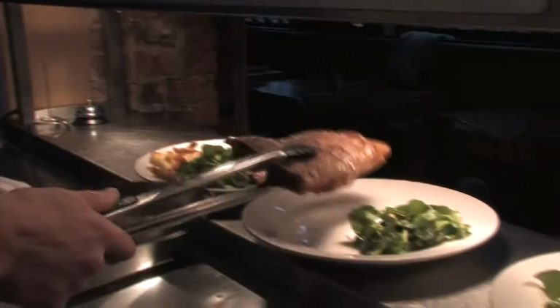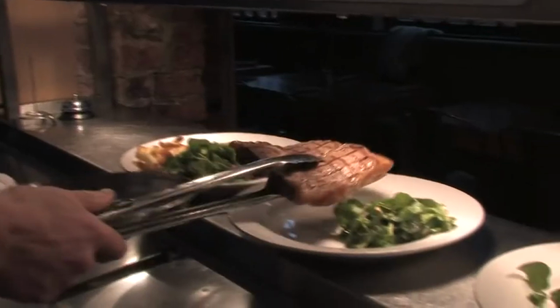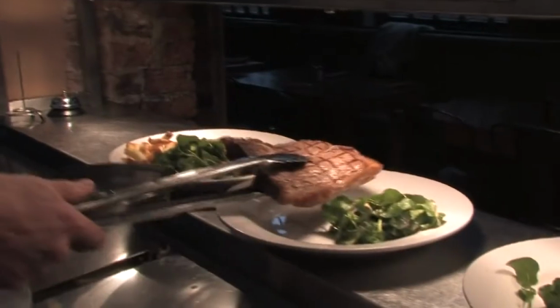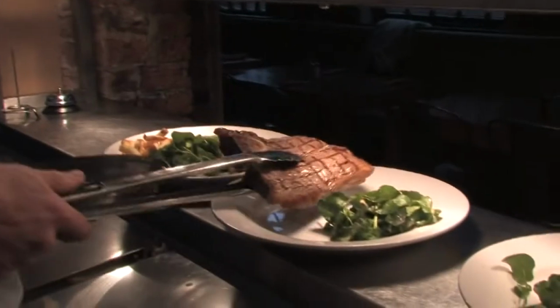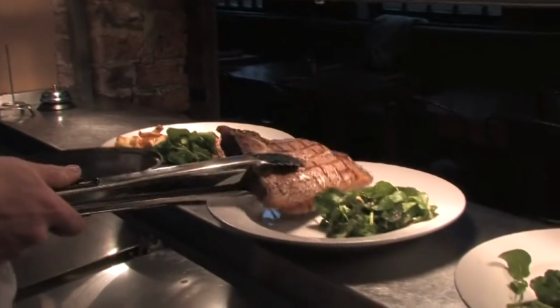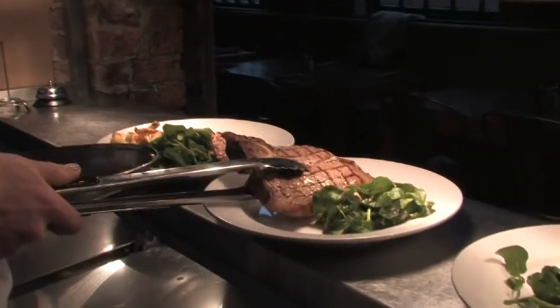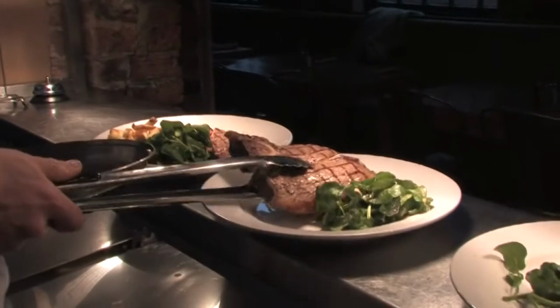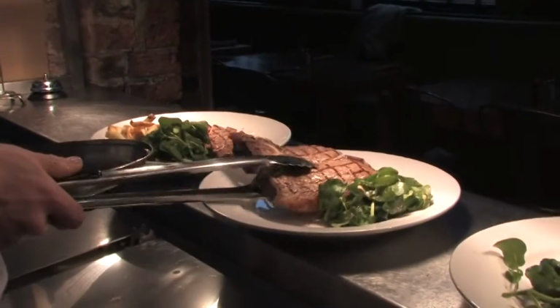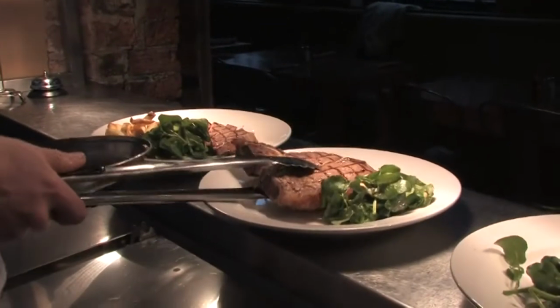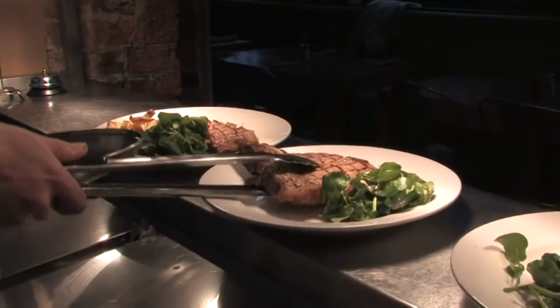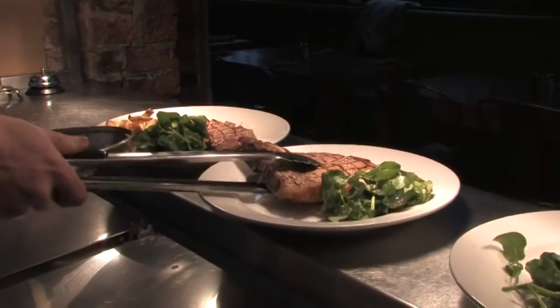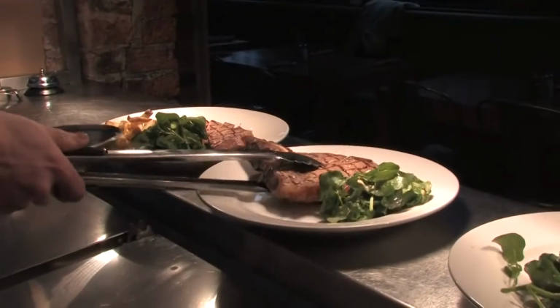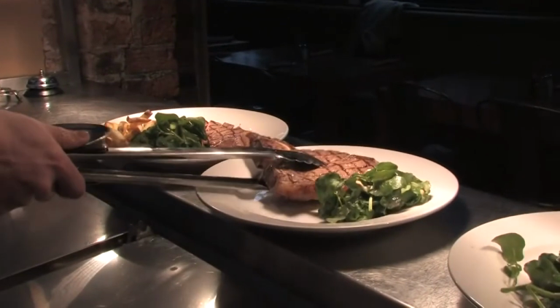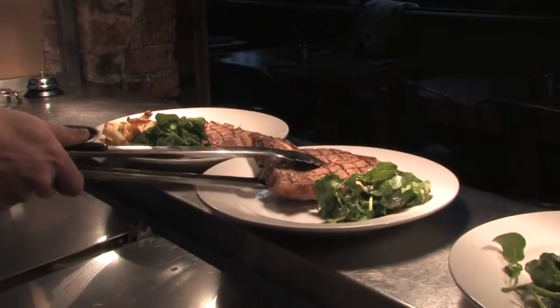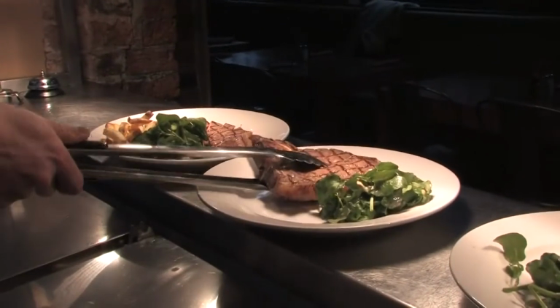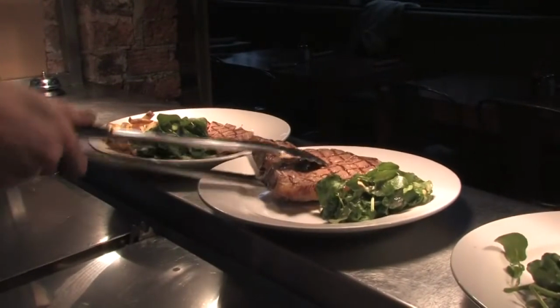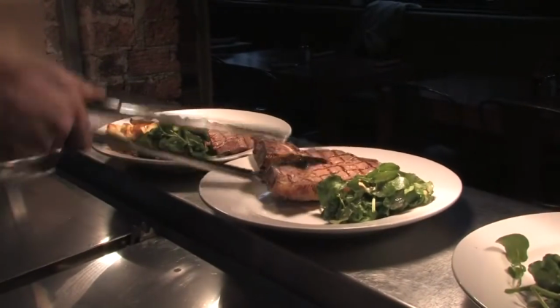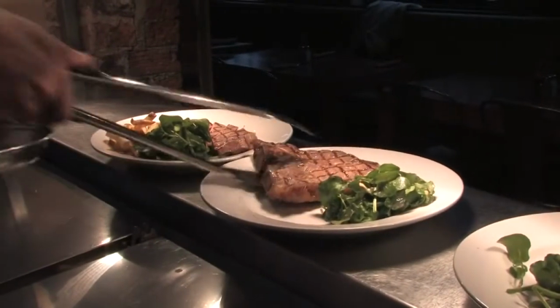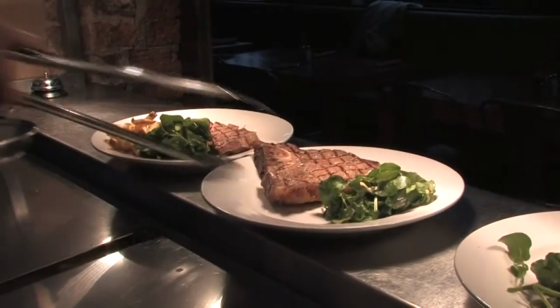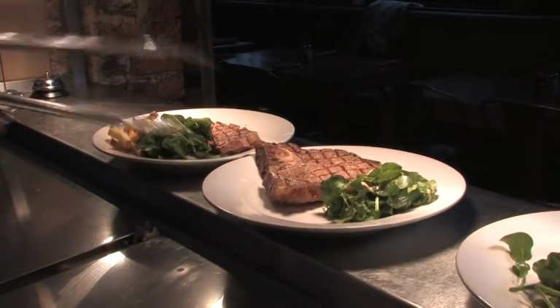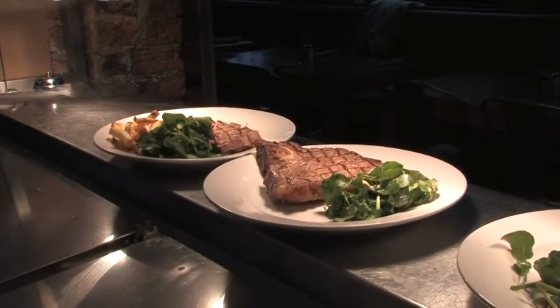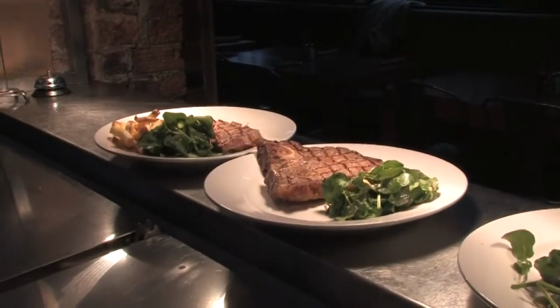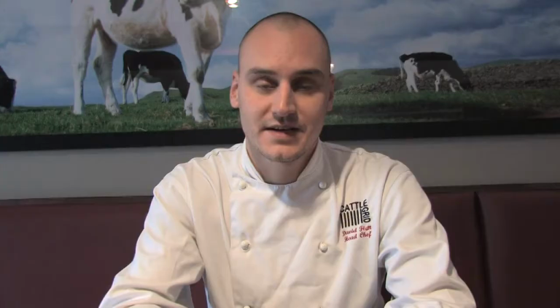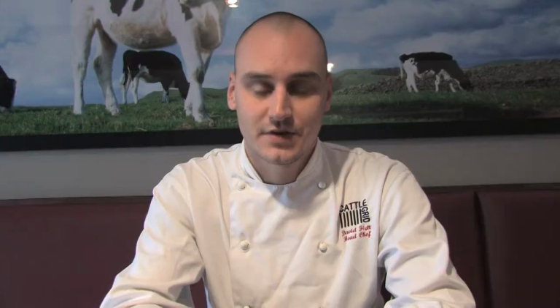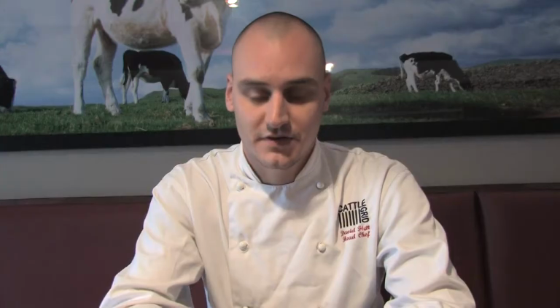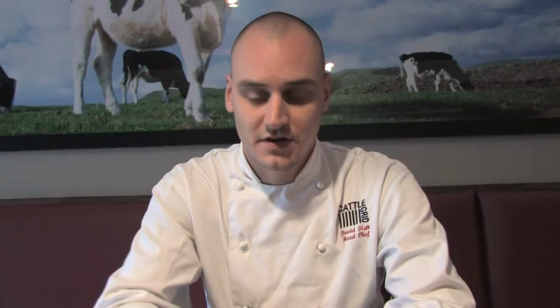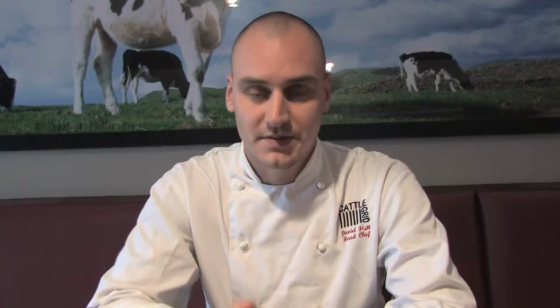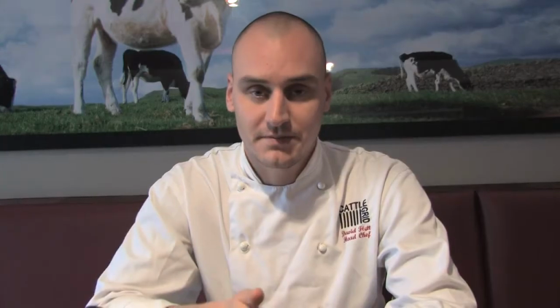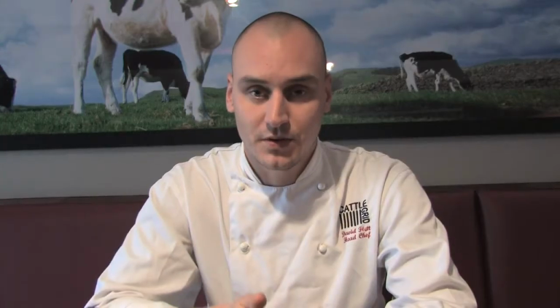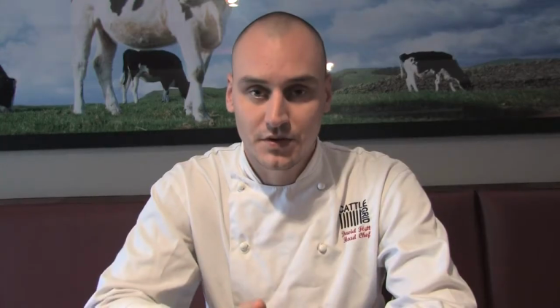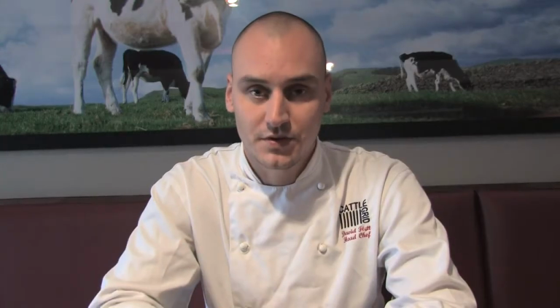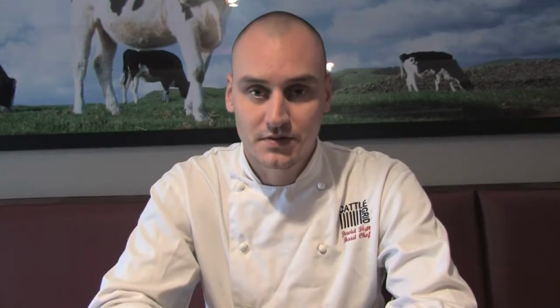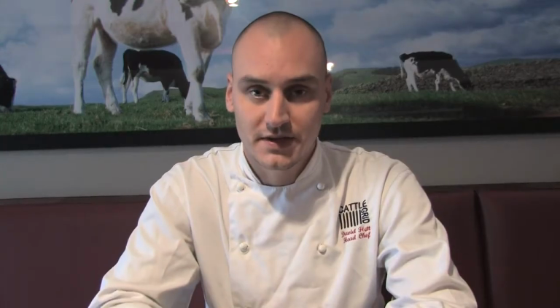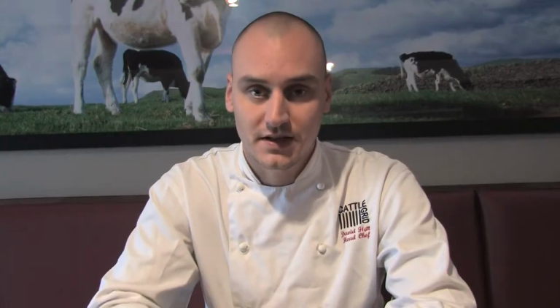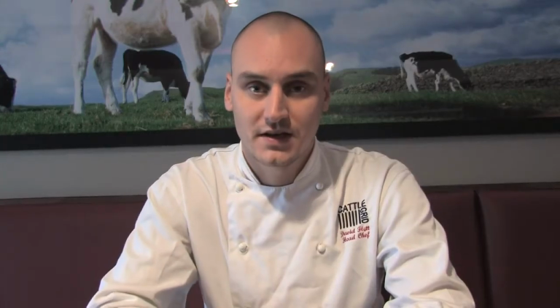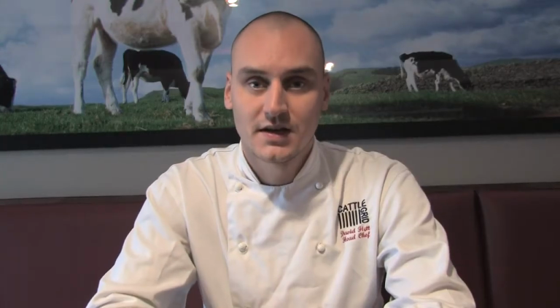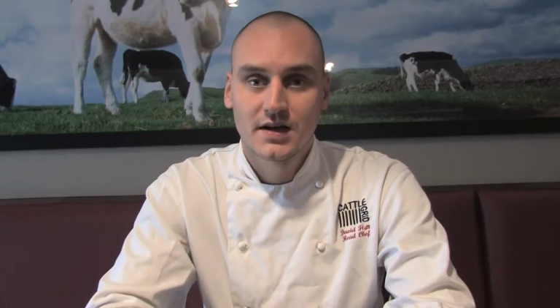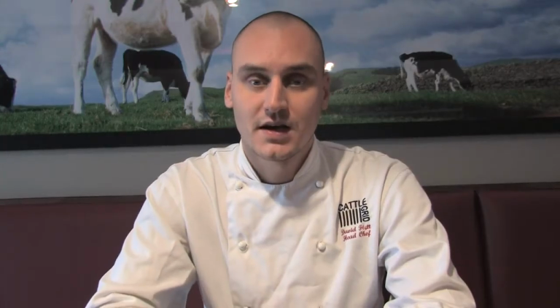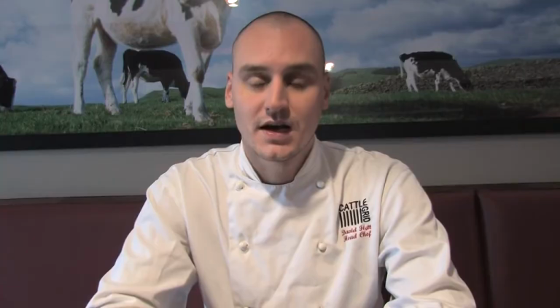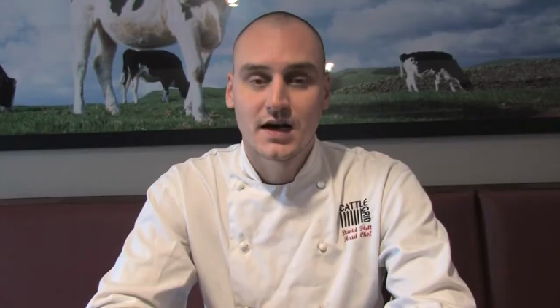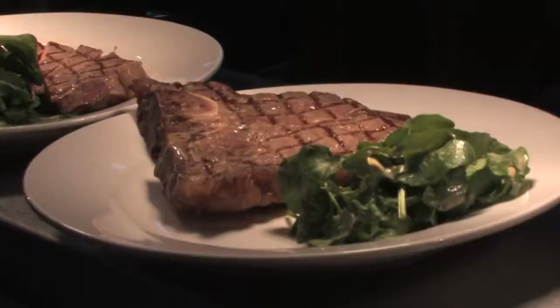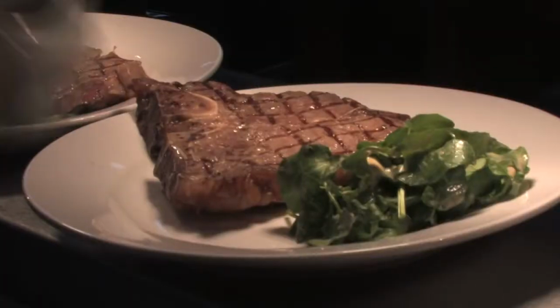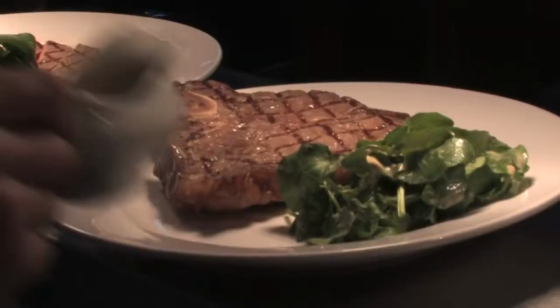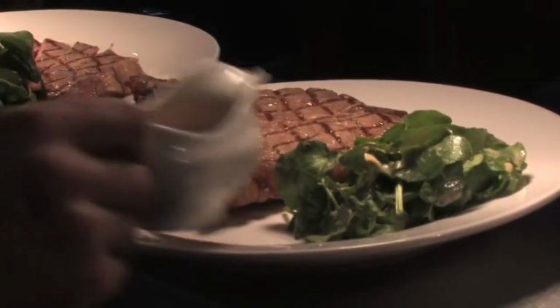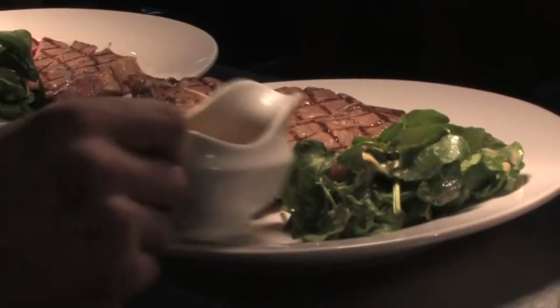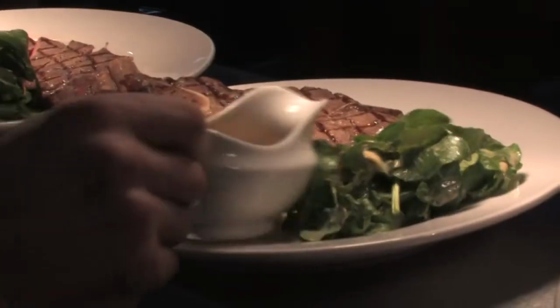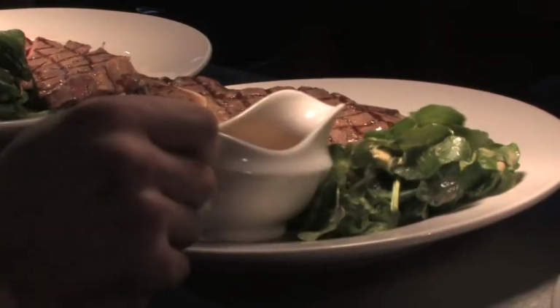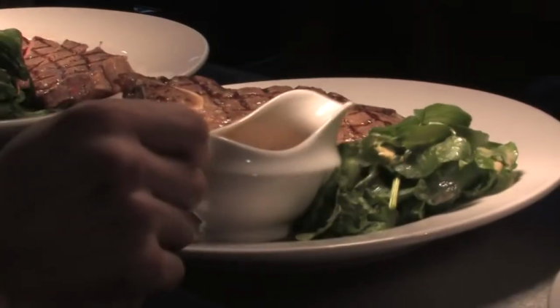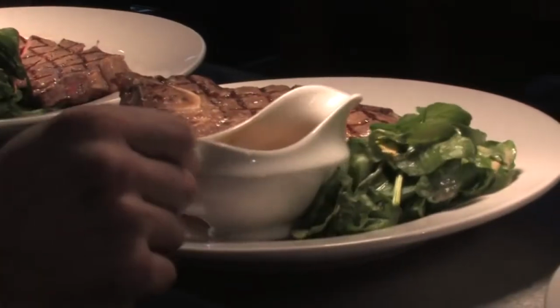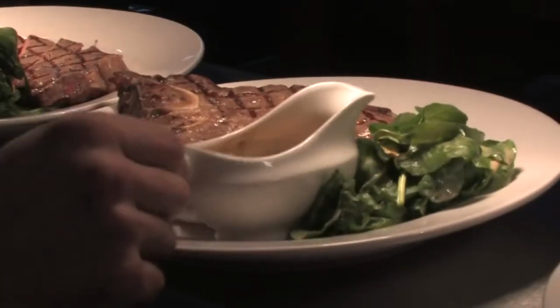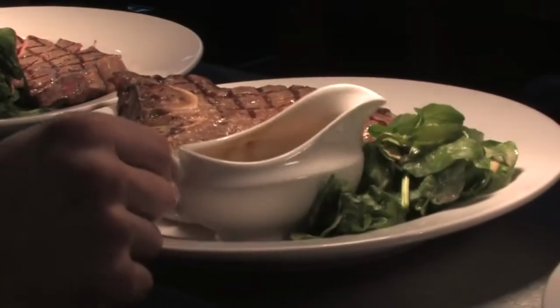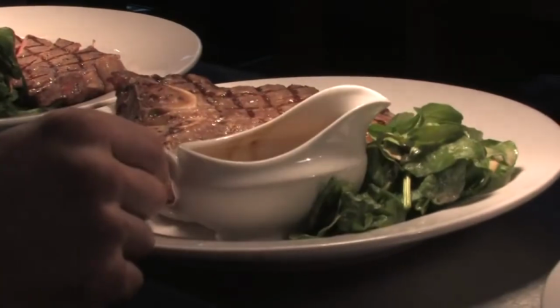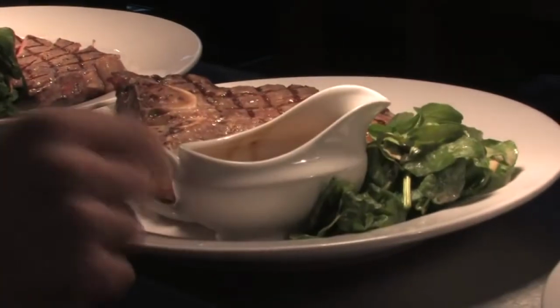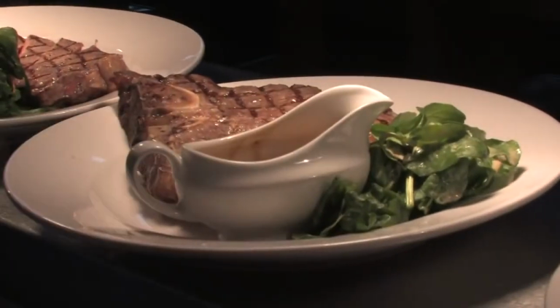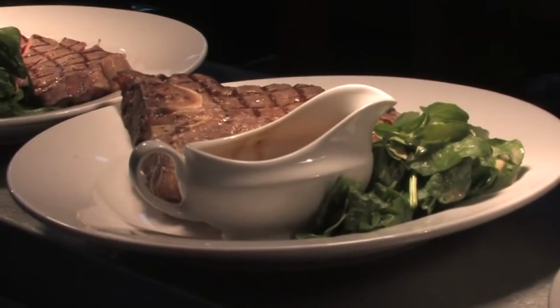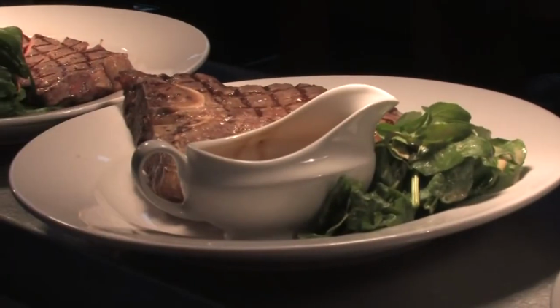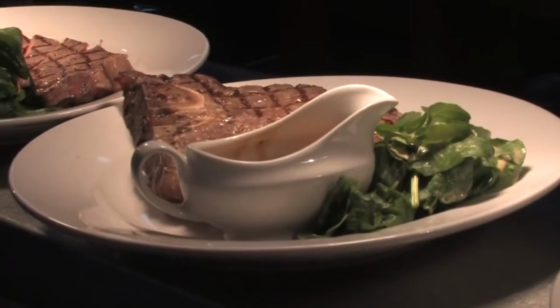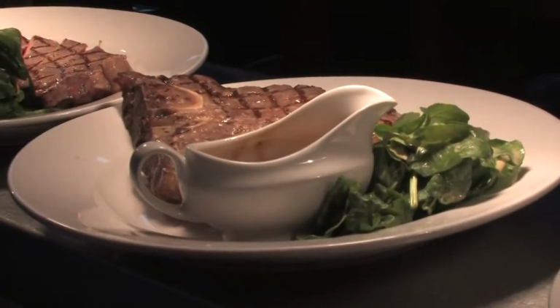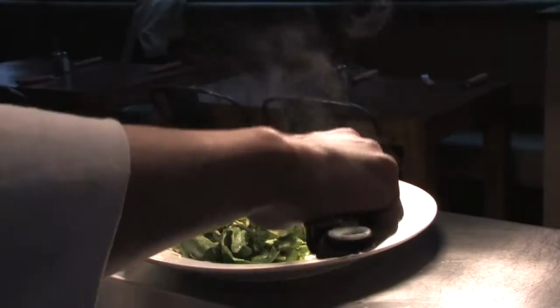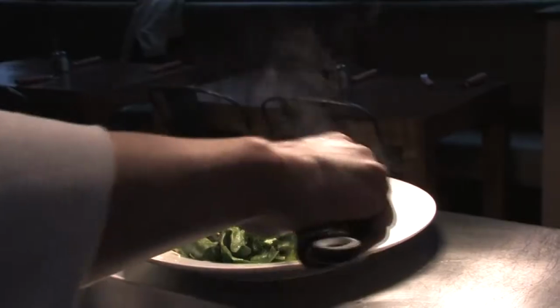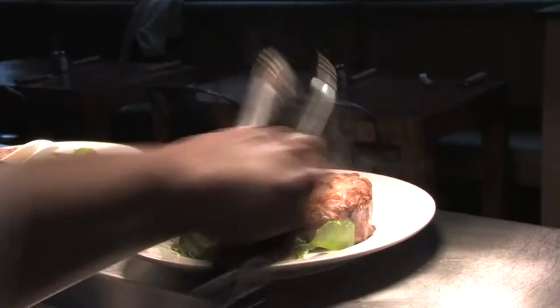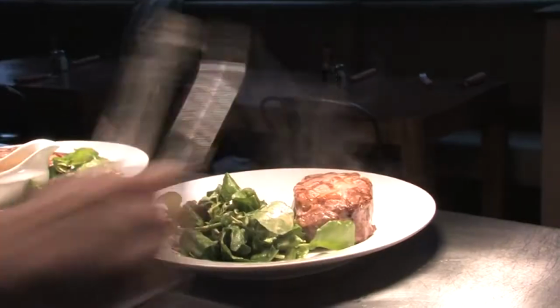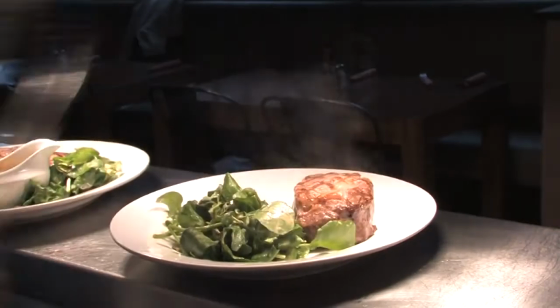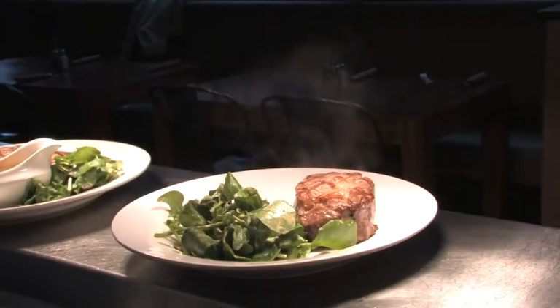We don't cut the T-bone as it has a big bone through the middle, and customers generally like to see the whole T-bone on the plate.